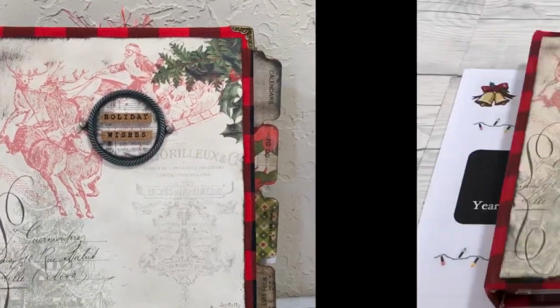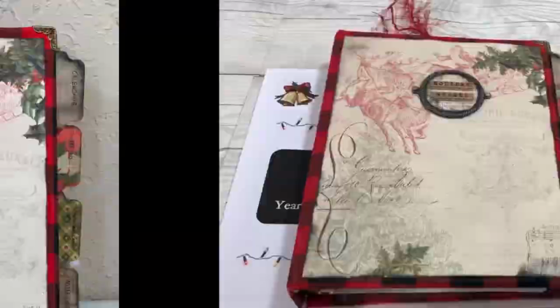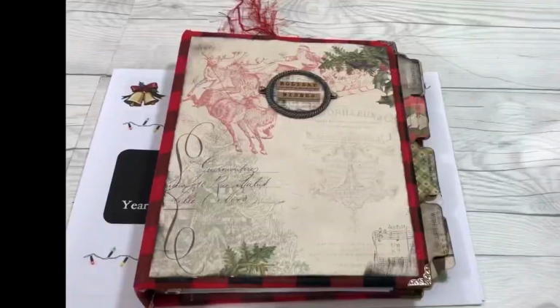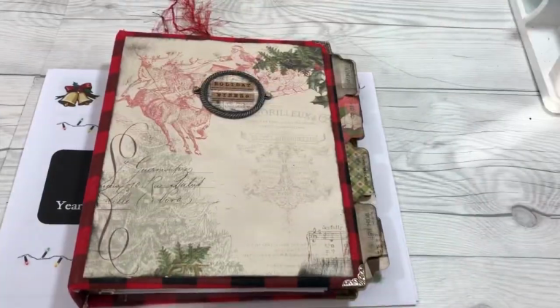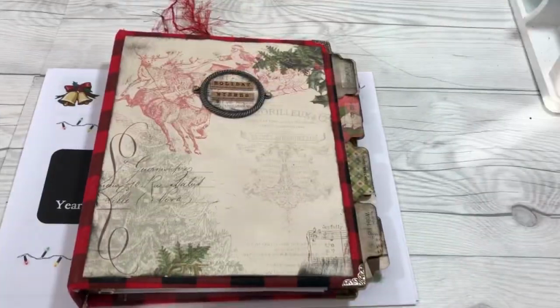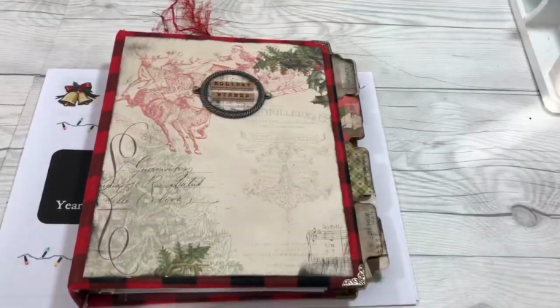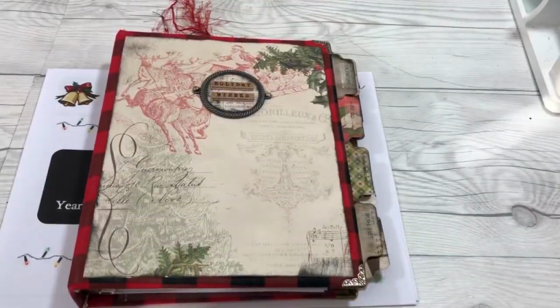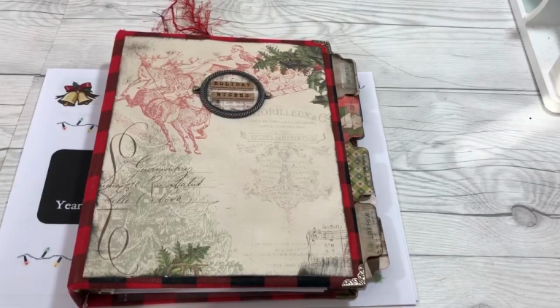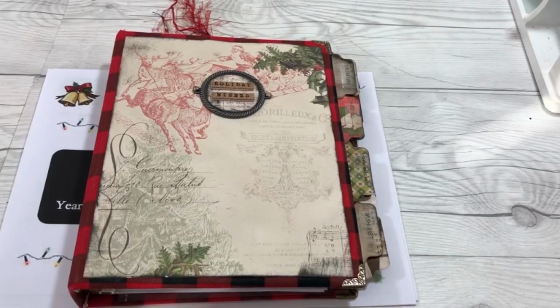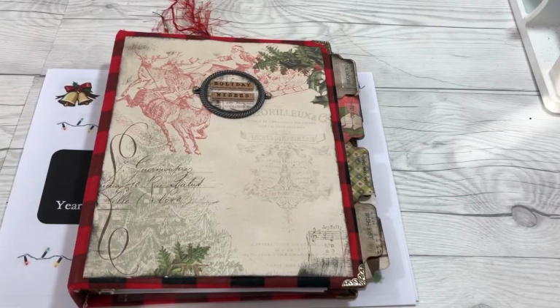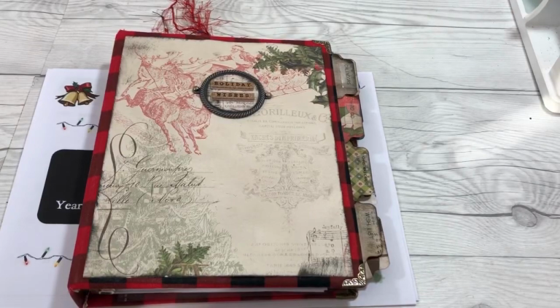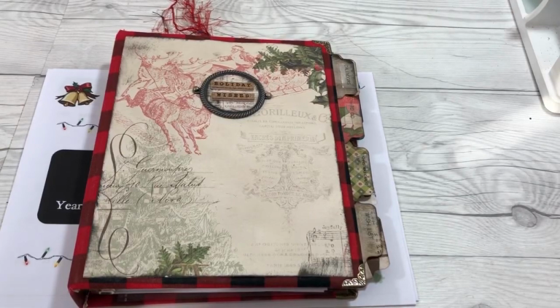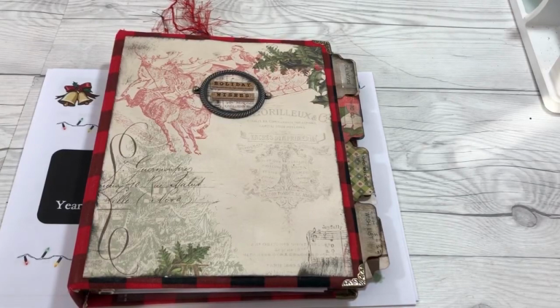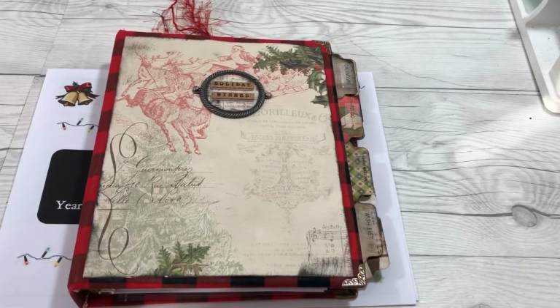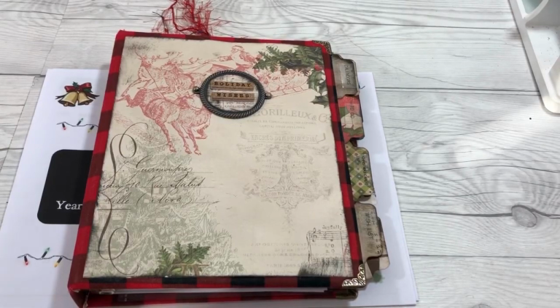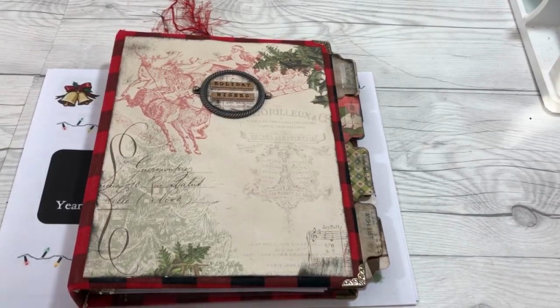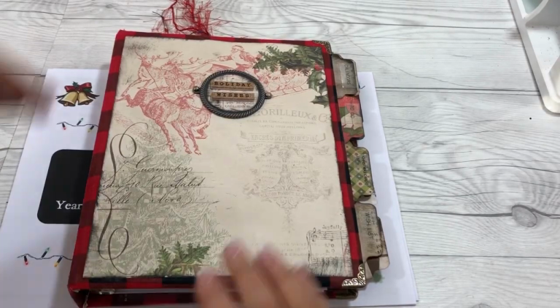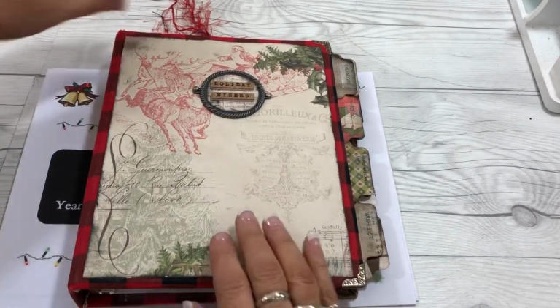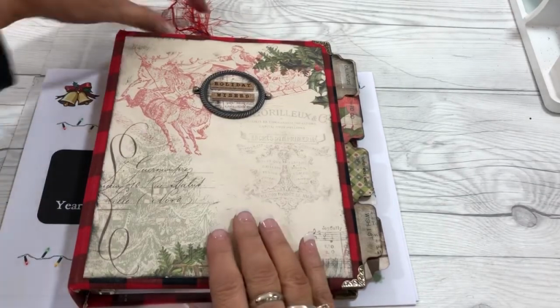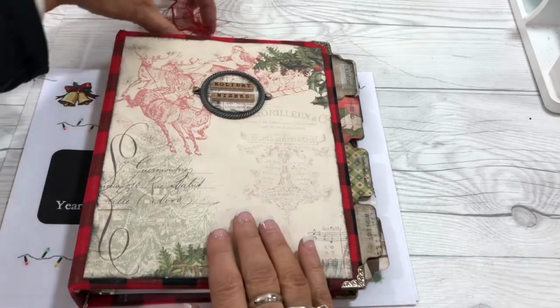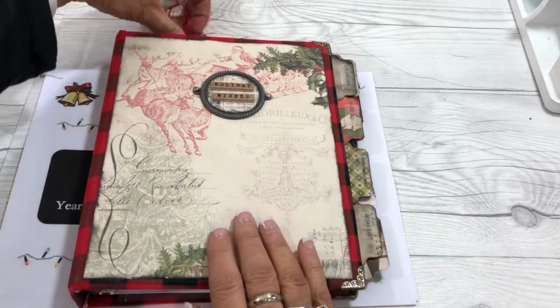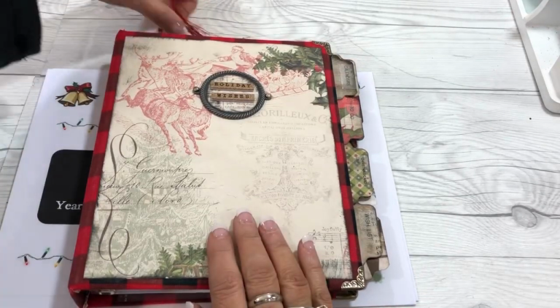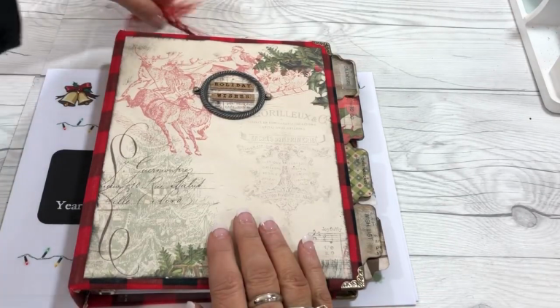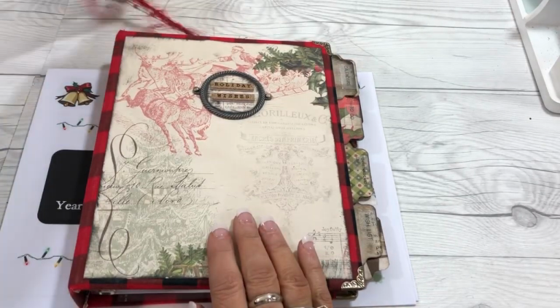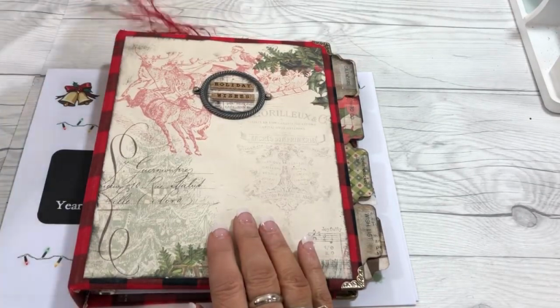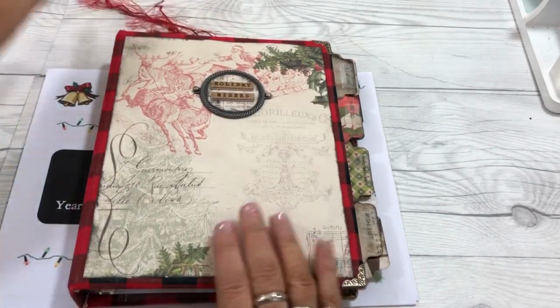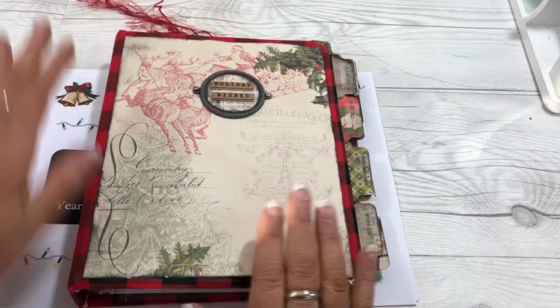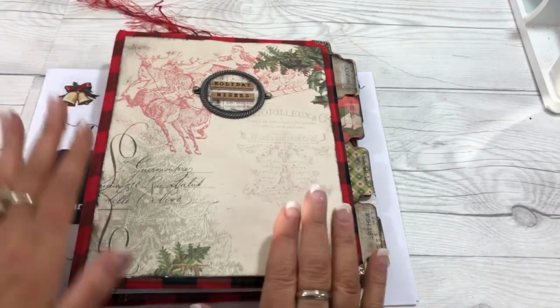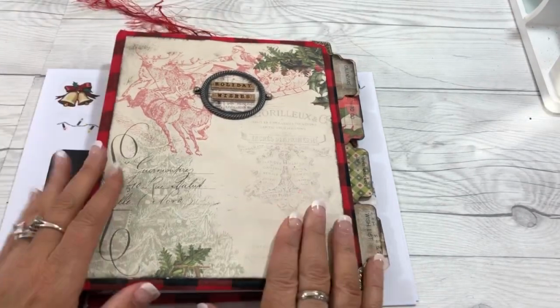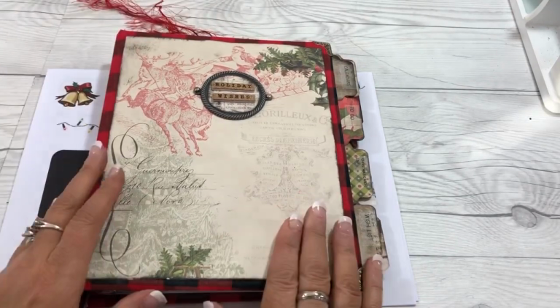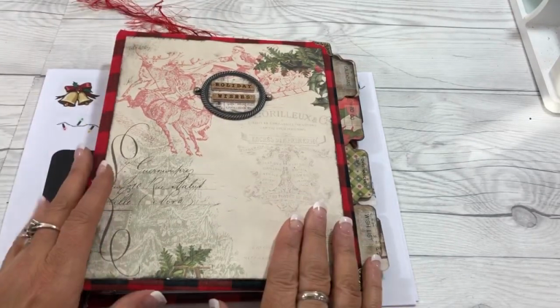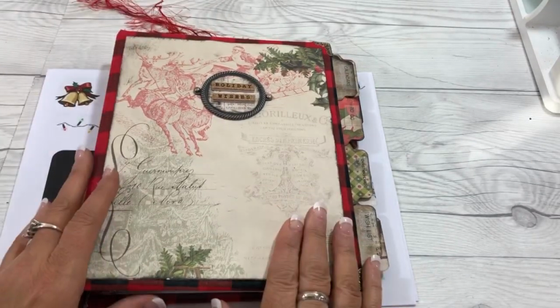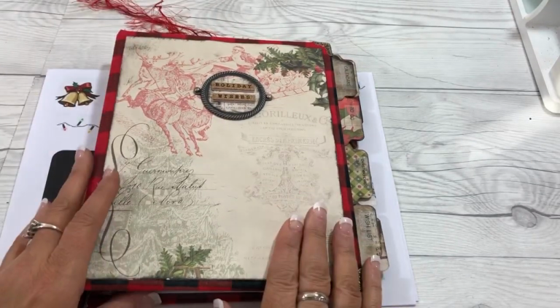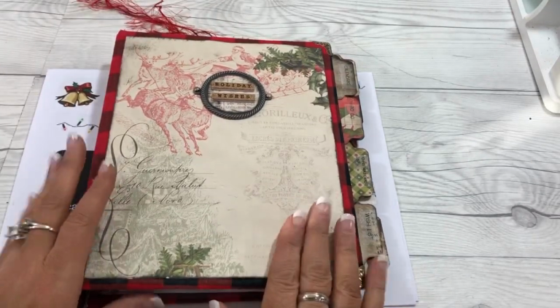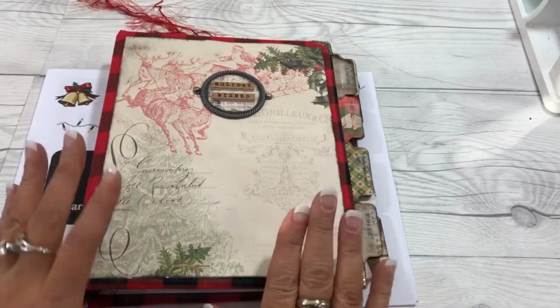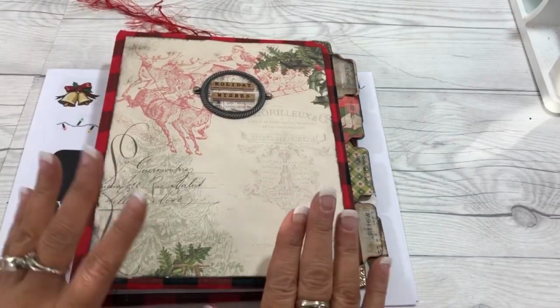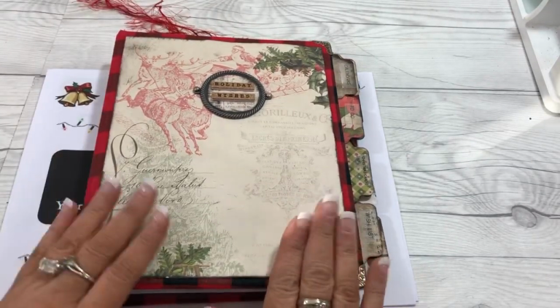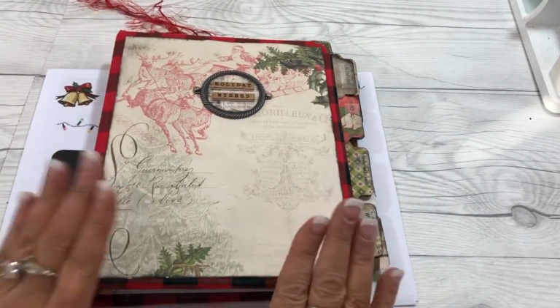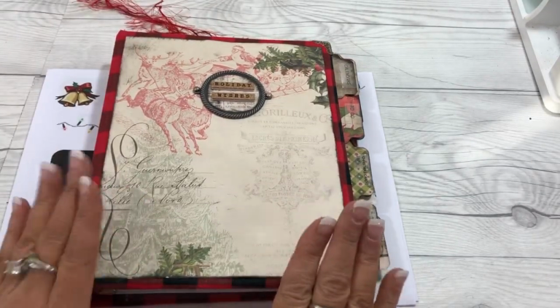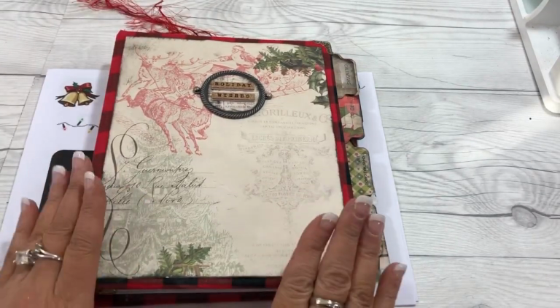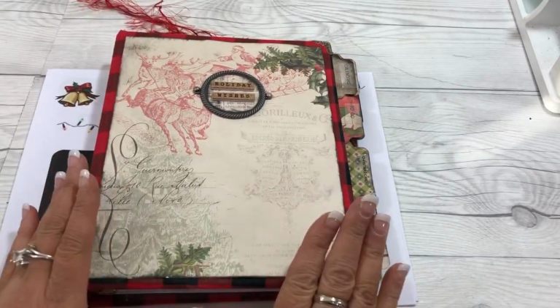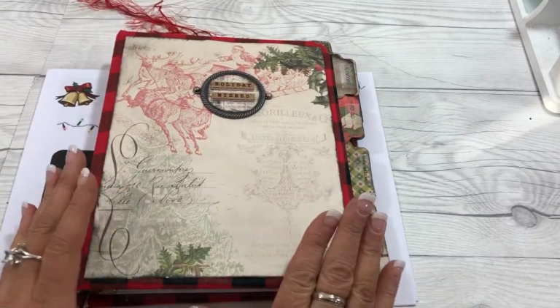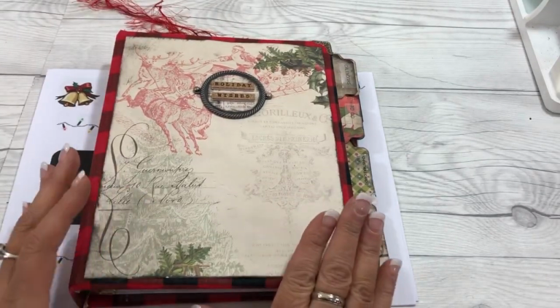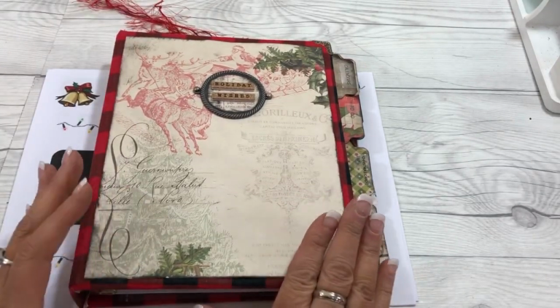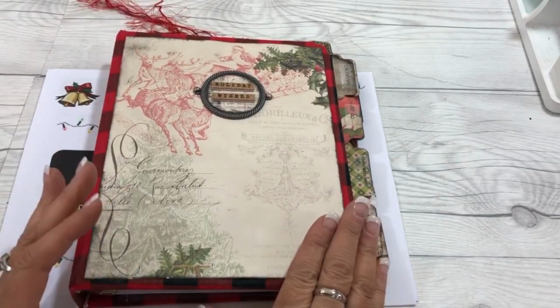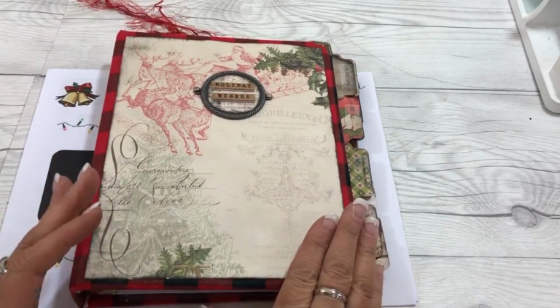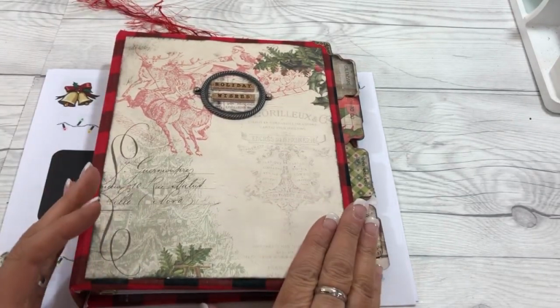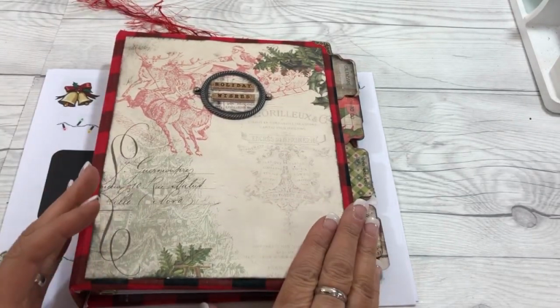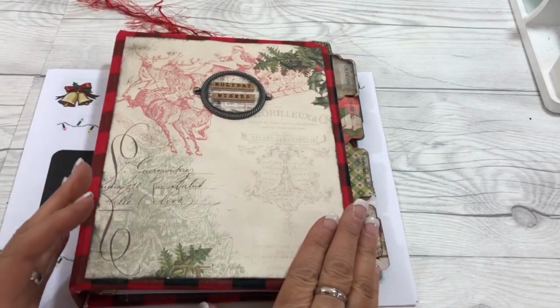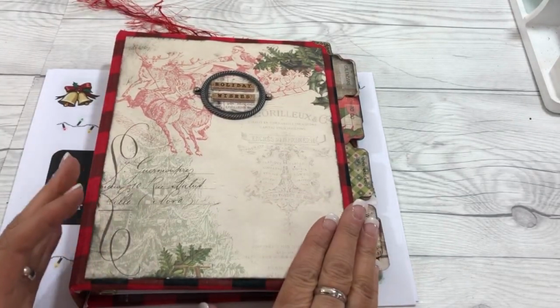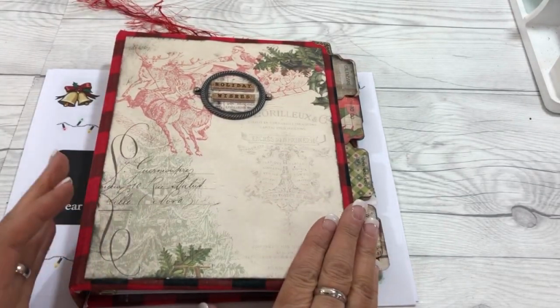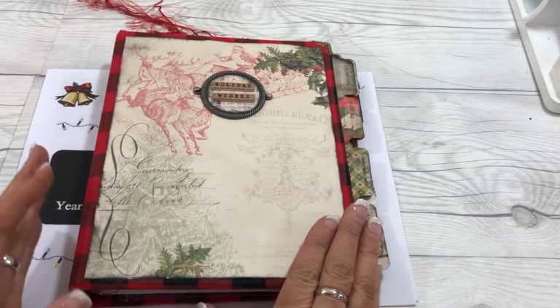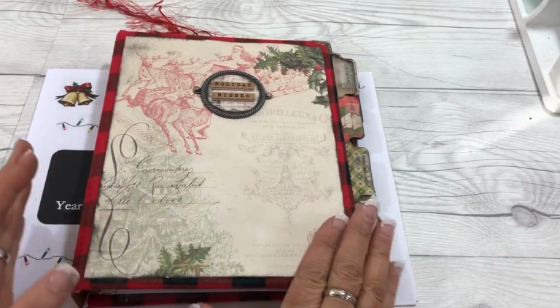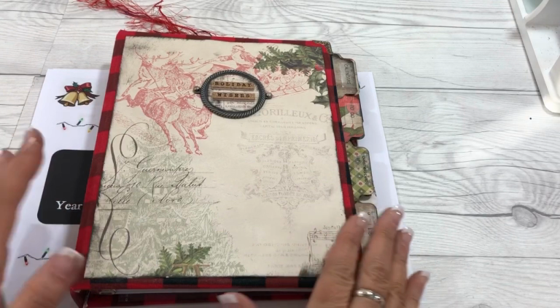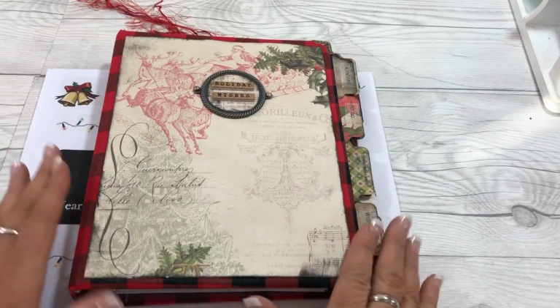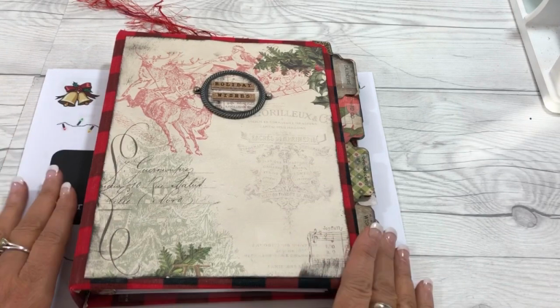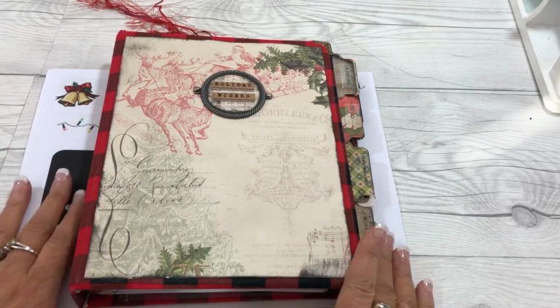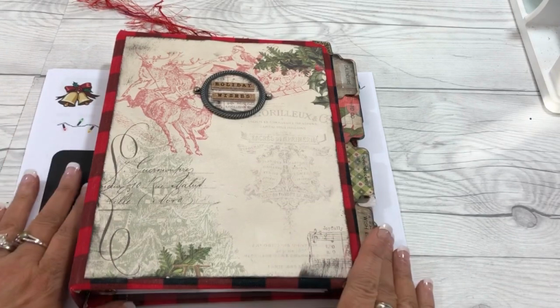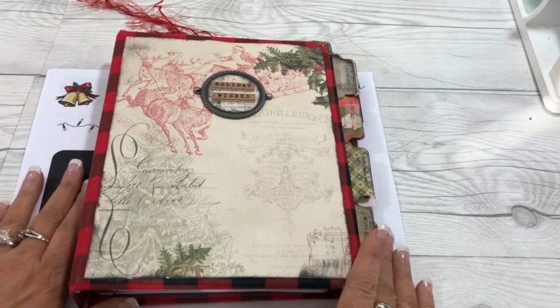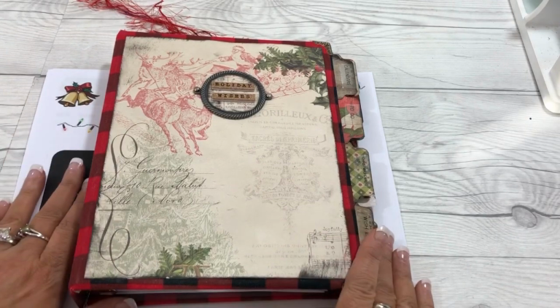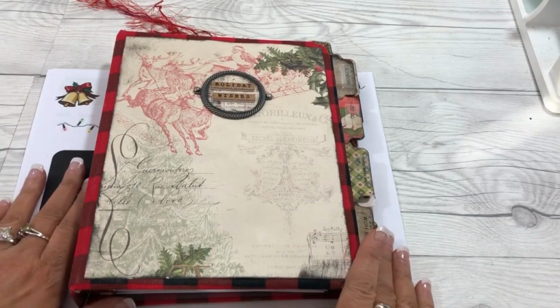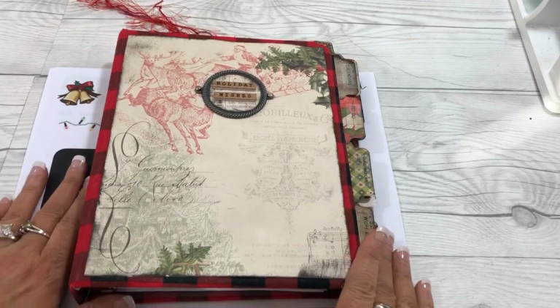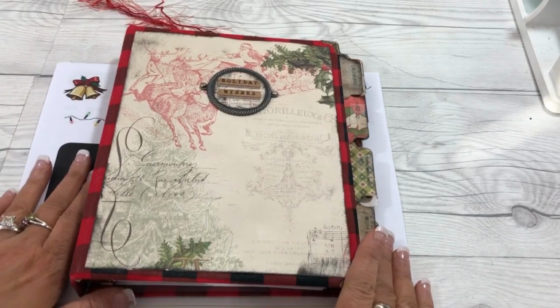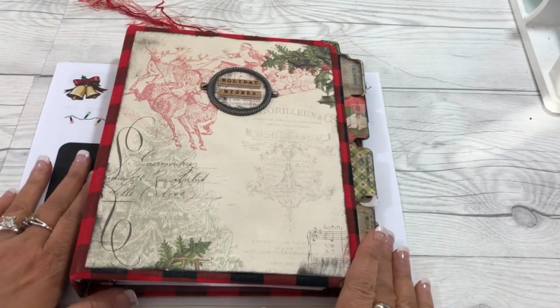Hi everybody, it's Cindy A. Lewis and the long-awaited part three of the Christmas Planner series.